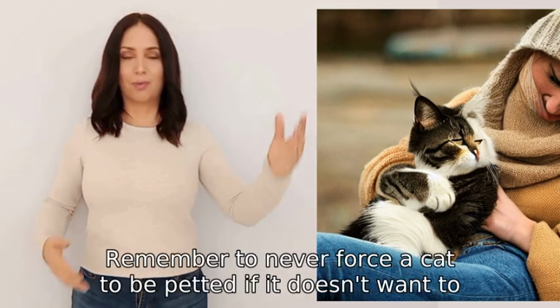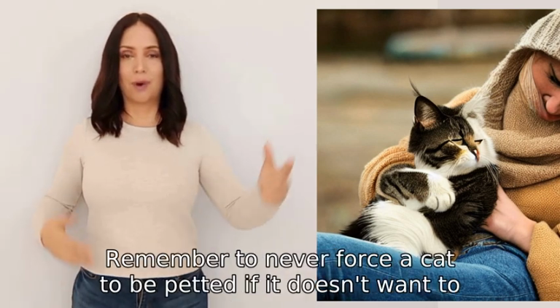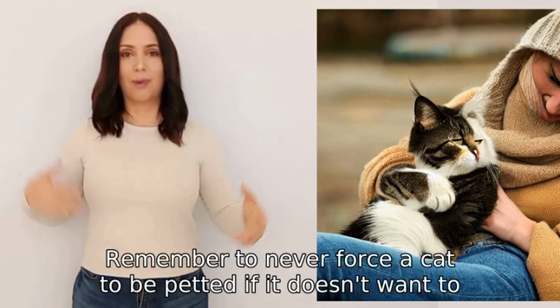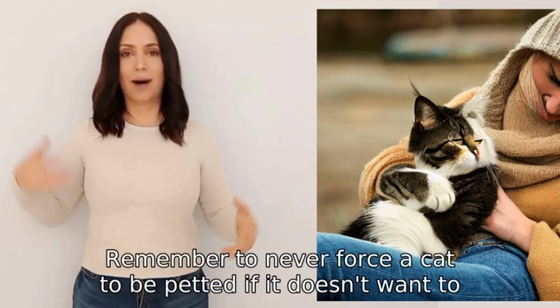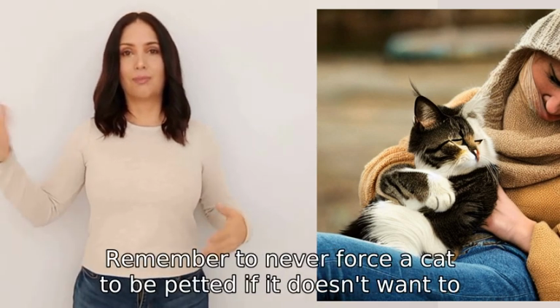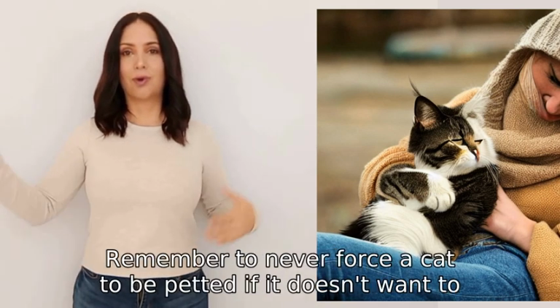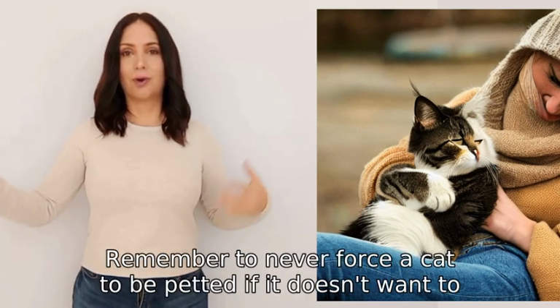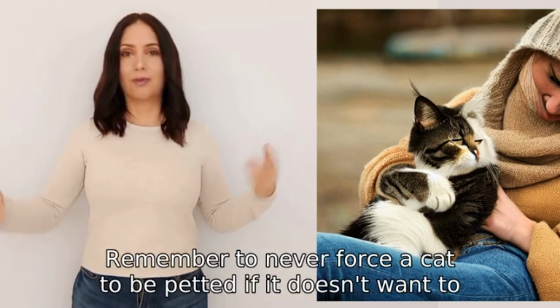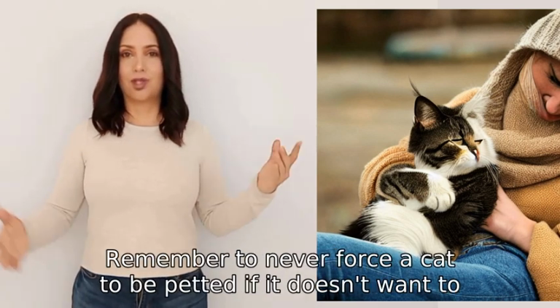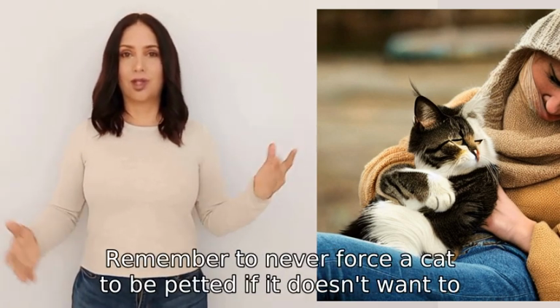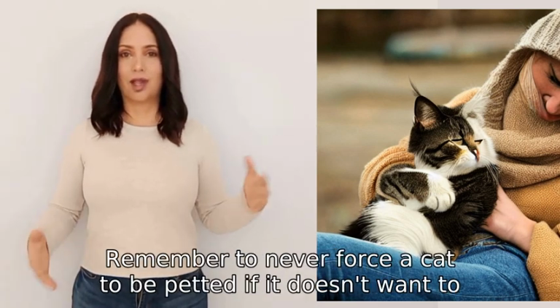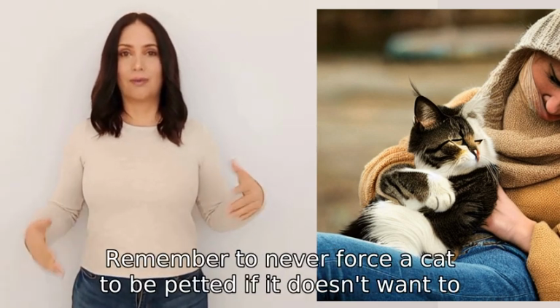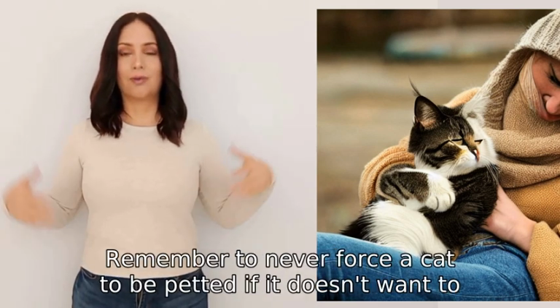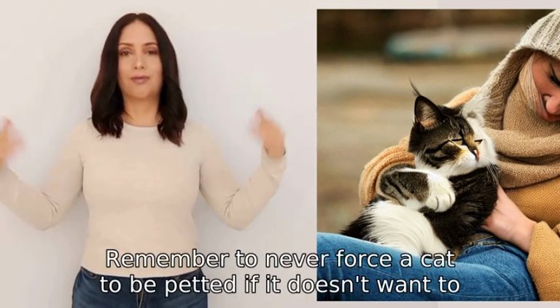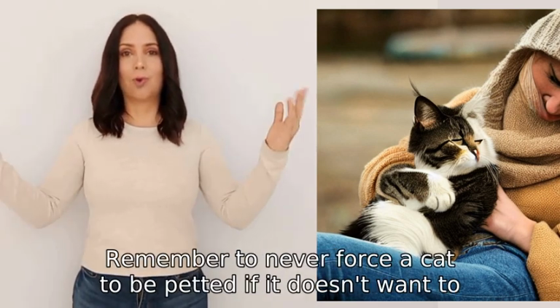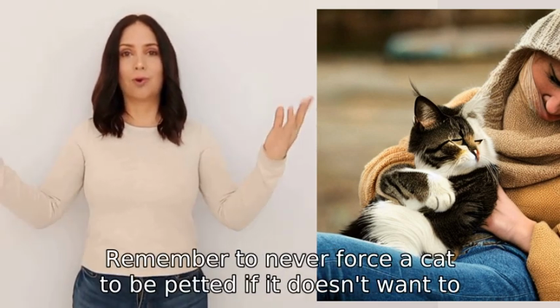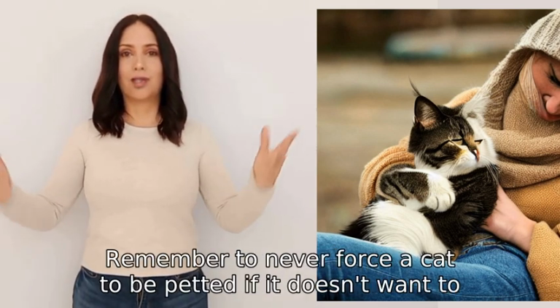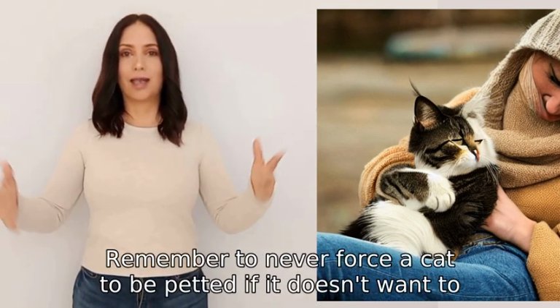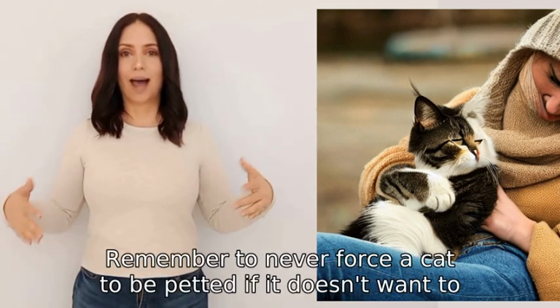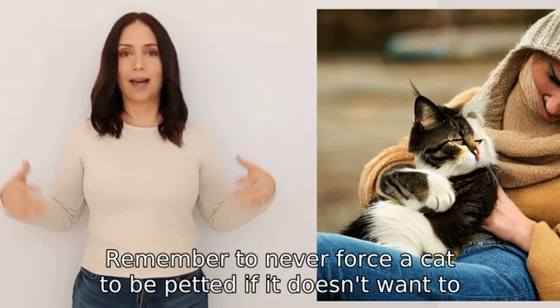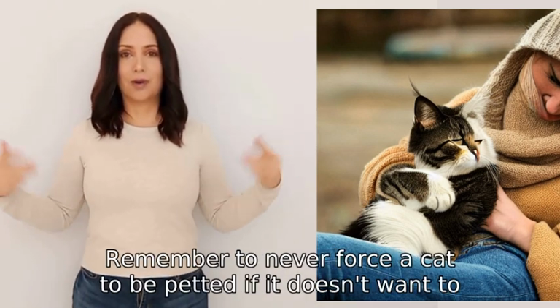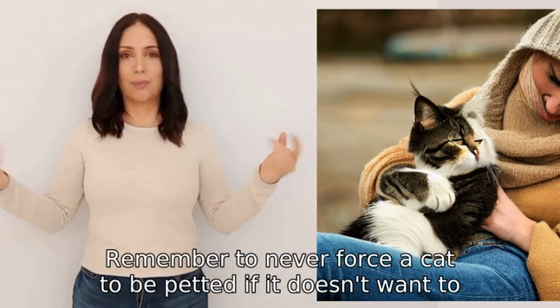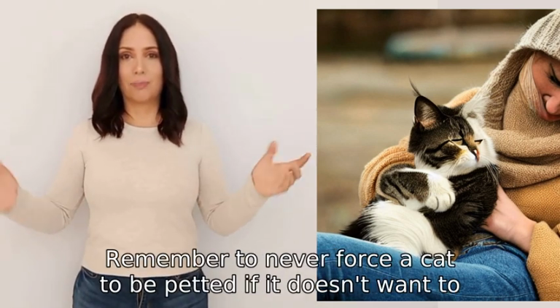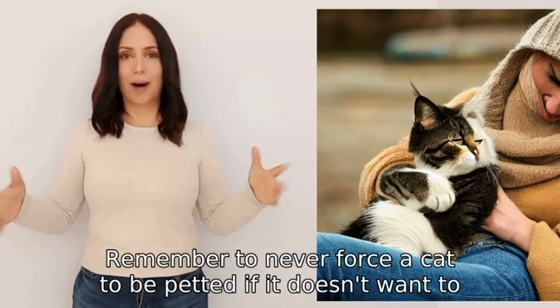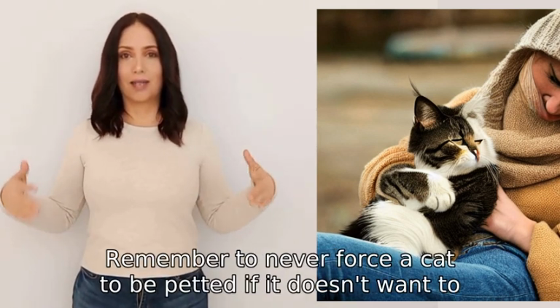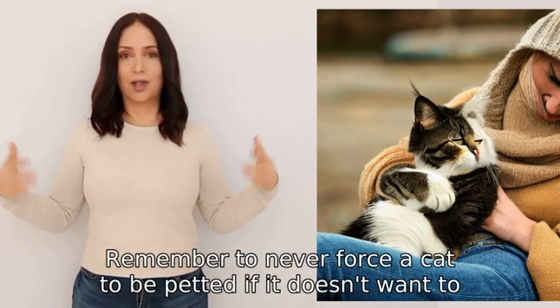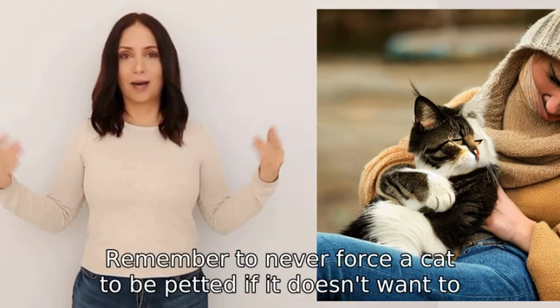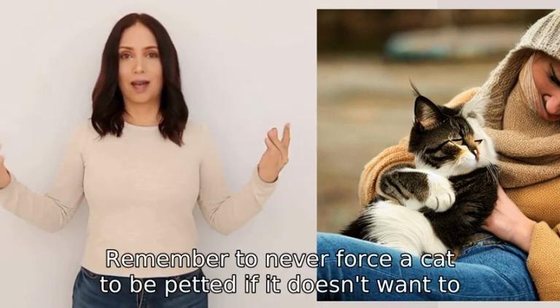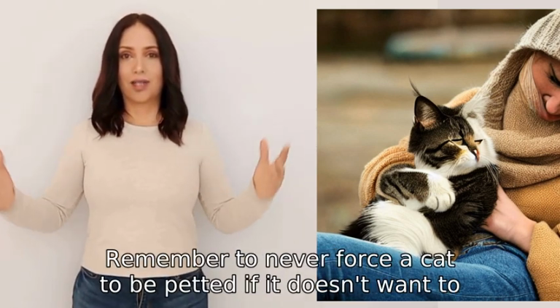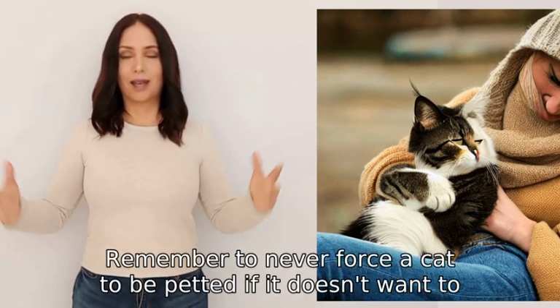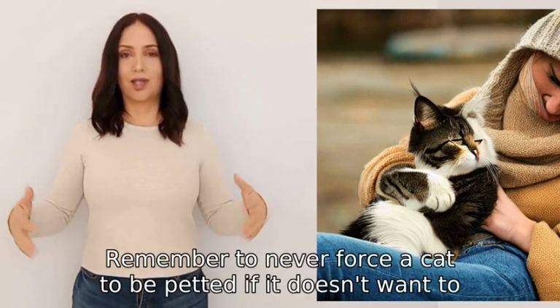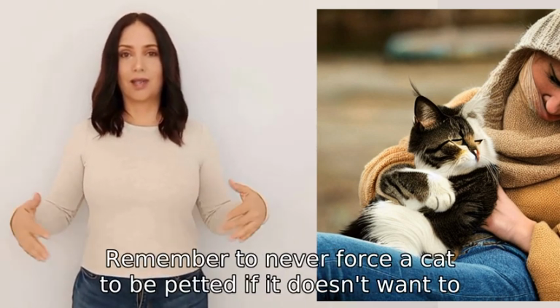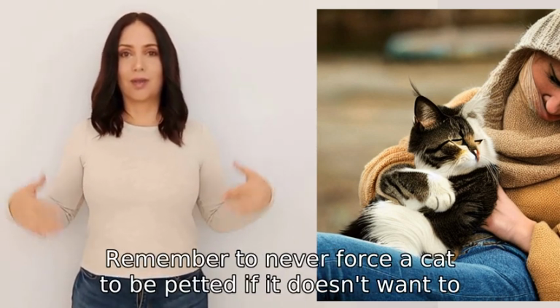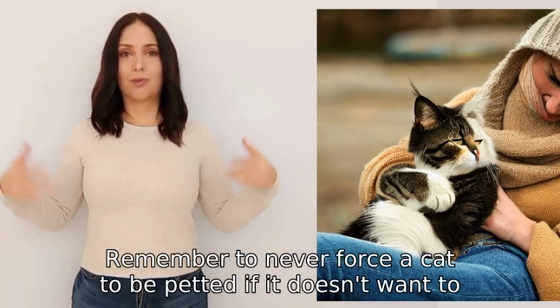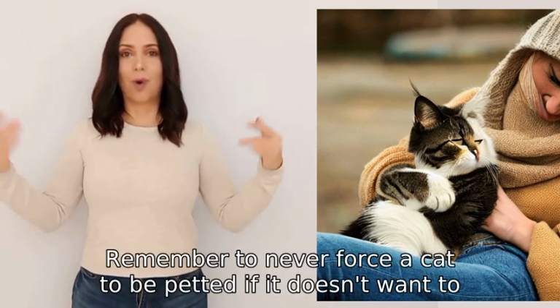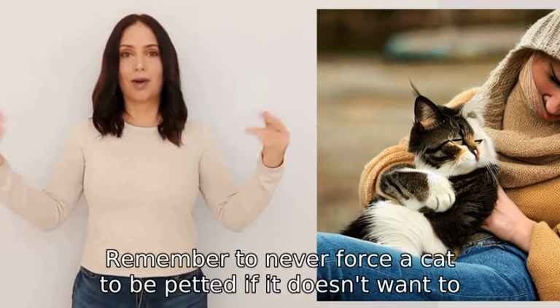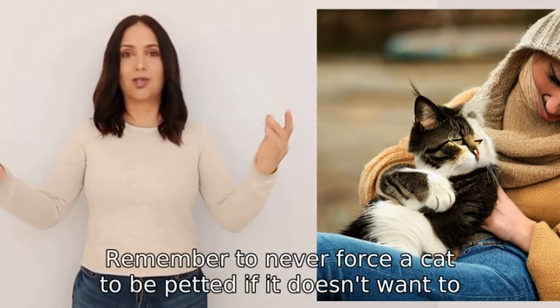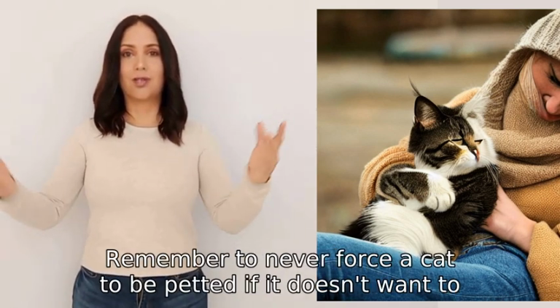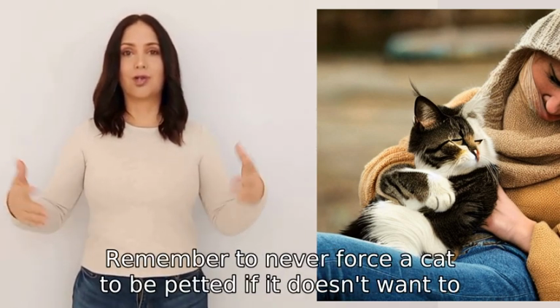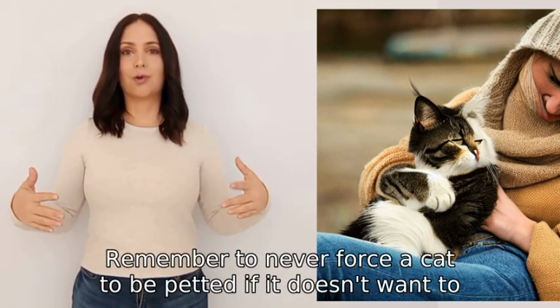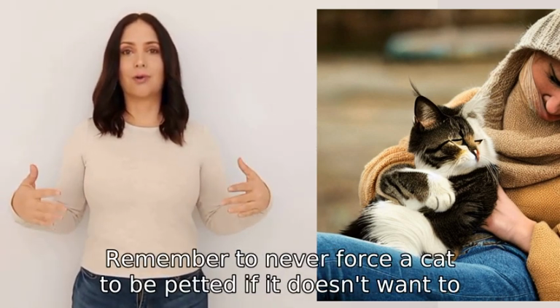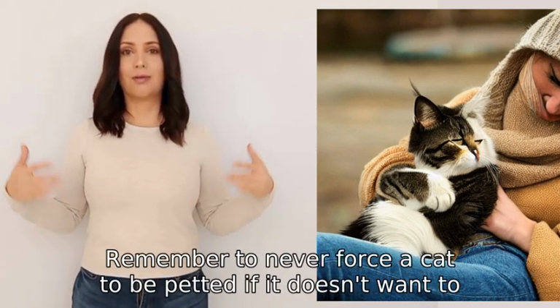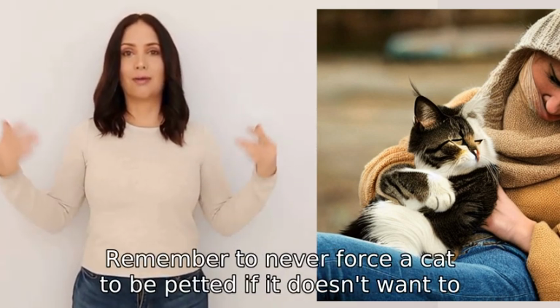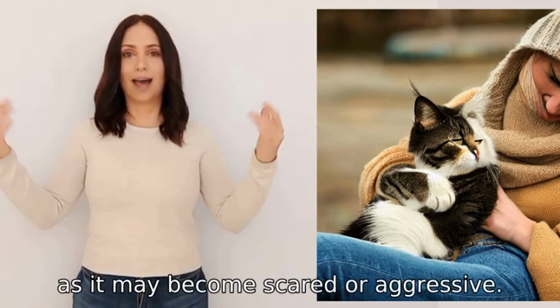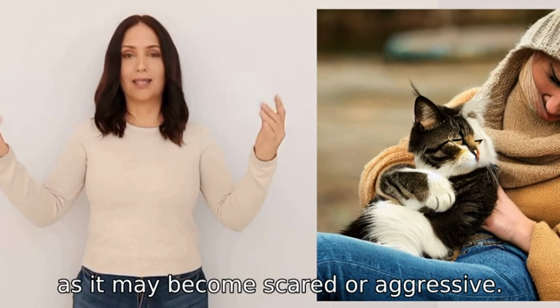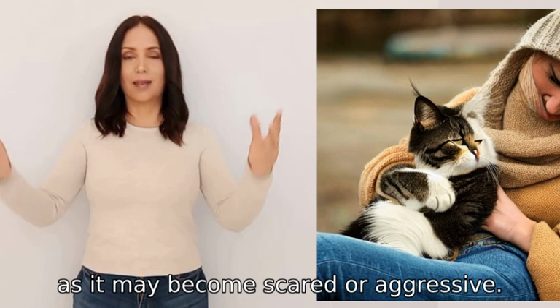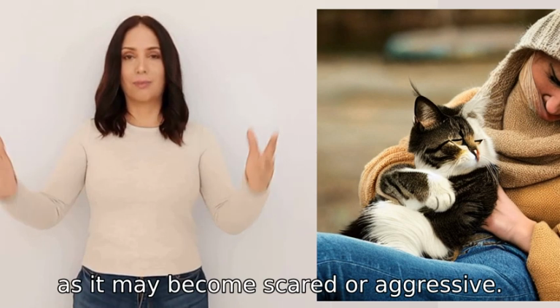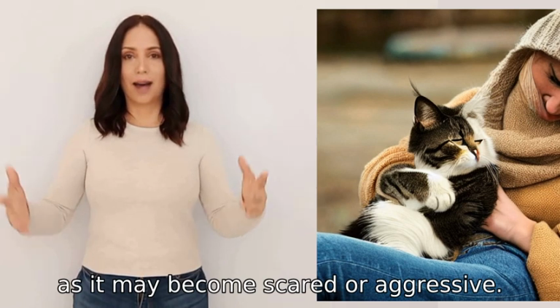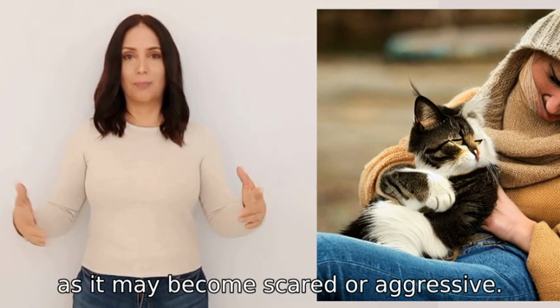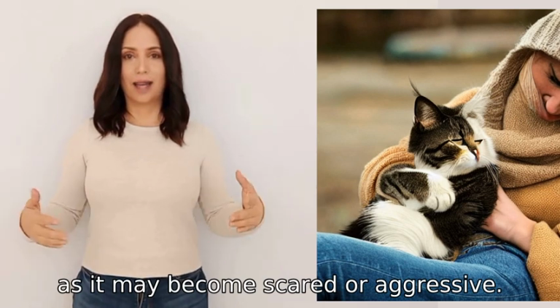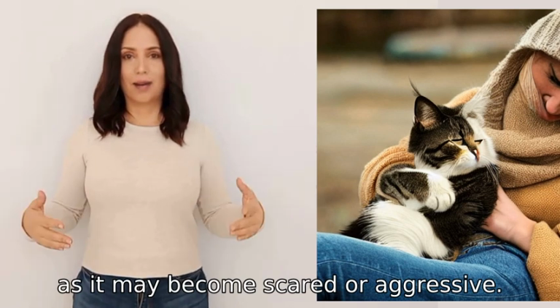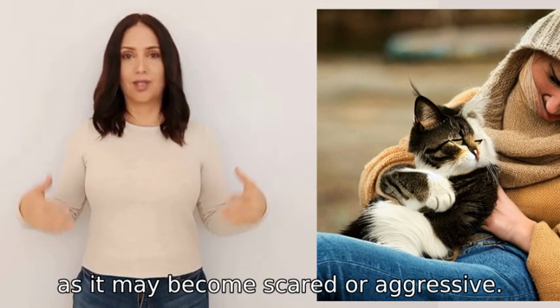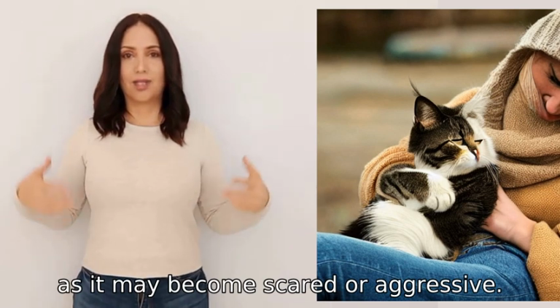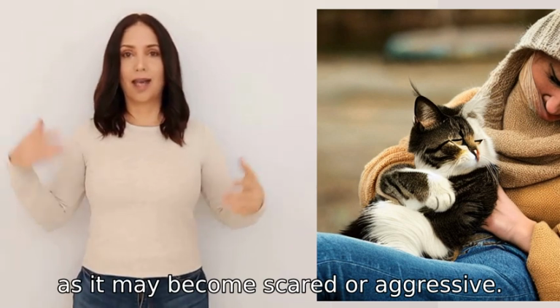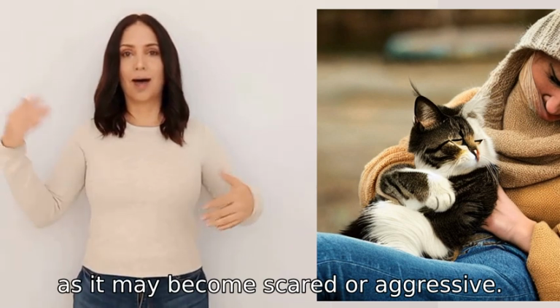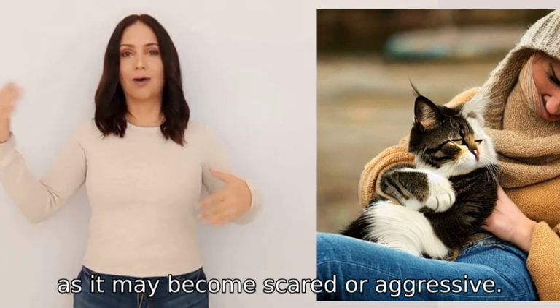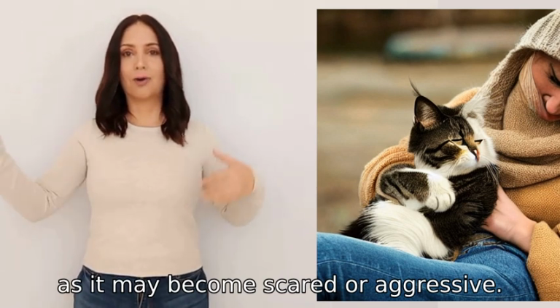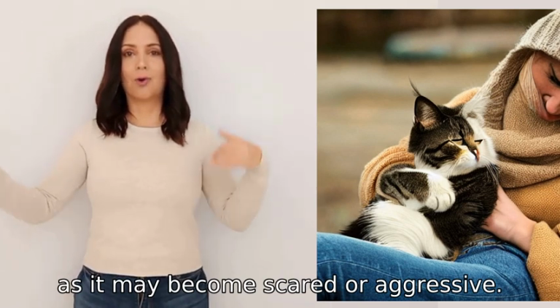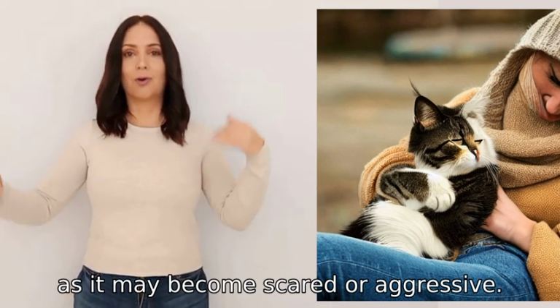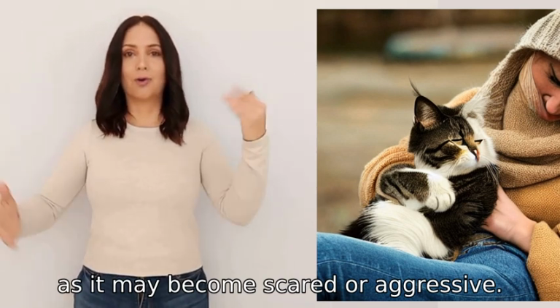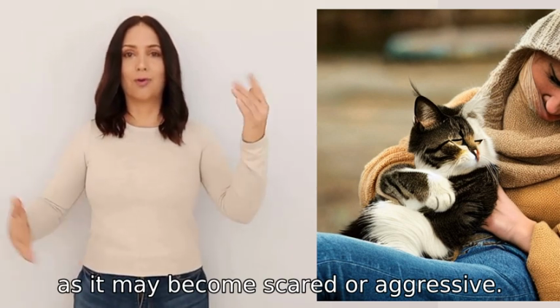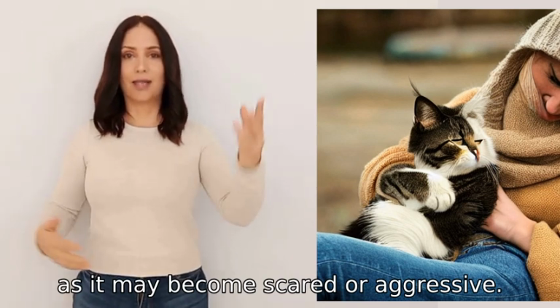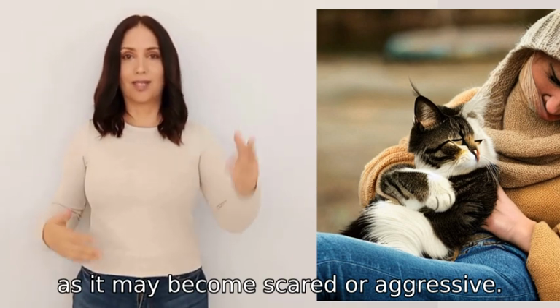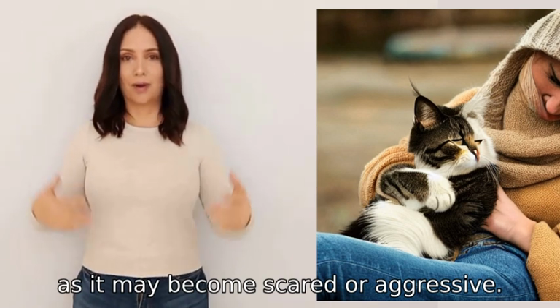Remember to never force a cat to be petted if it doesn't want to, as it may become scared or aggressive.